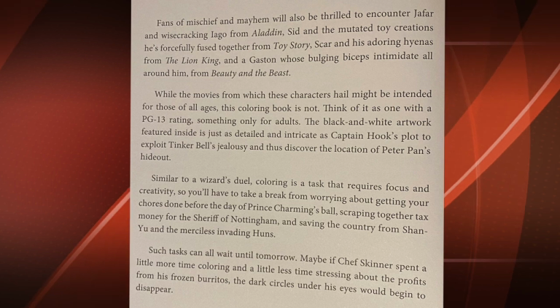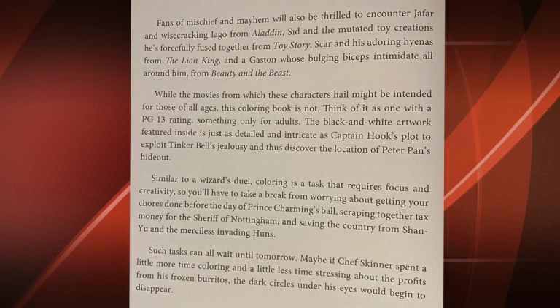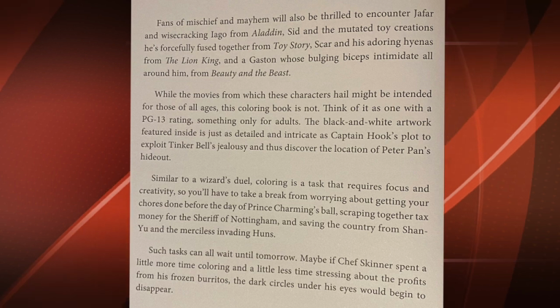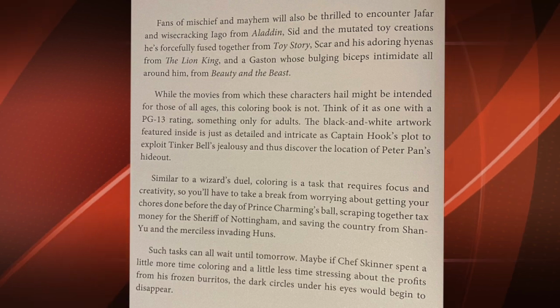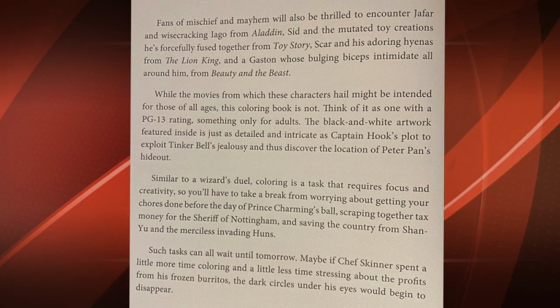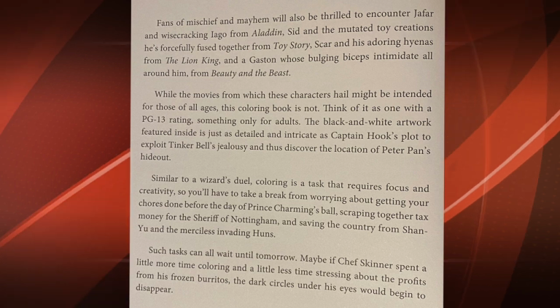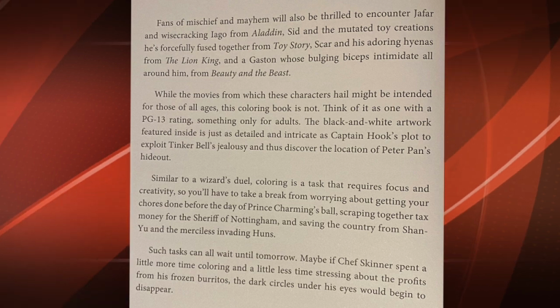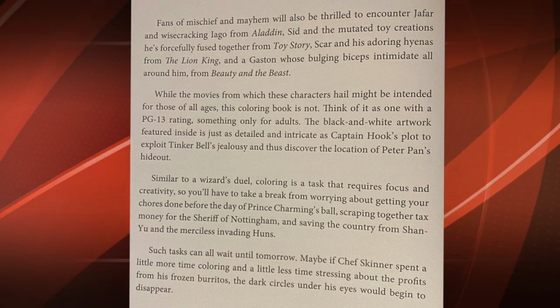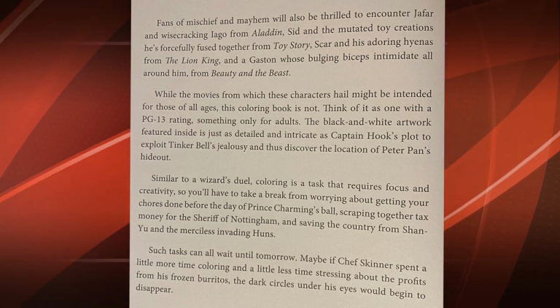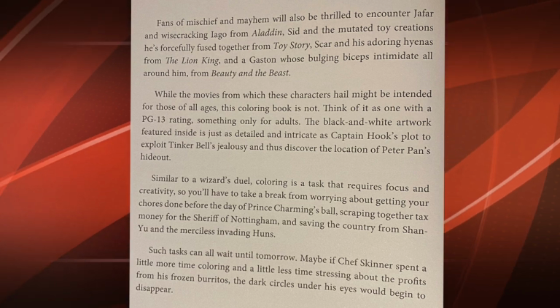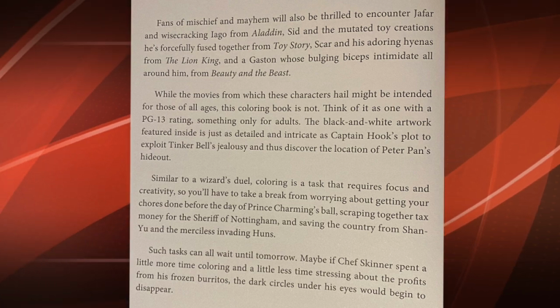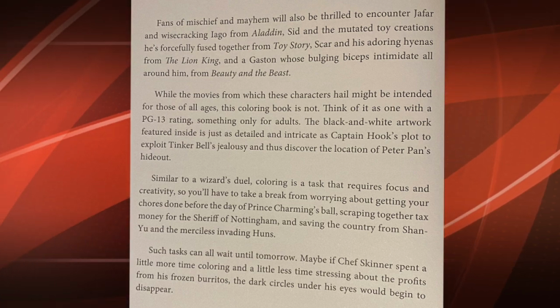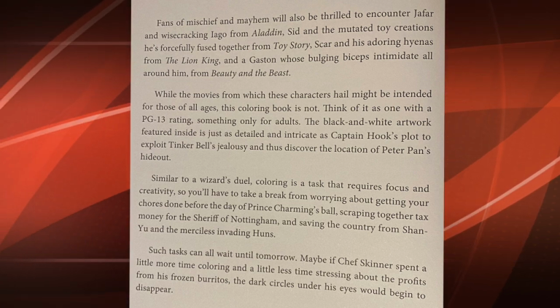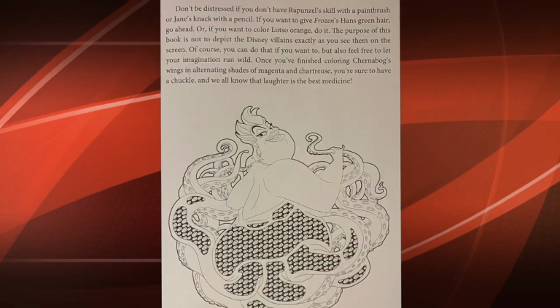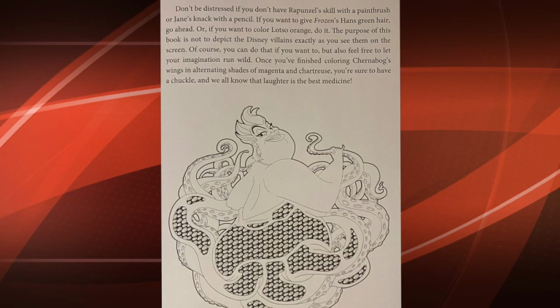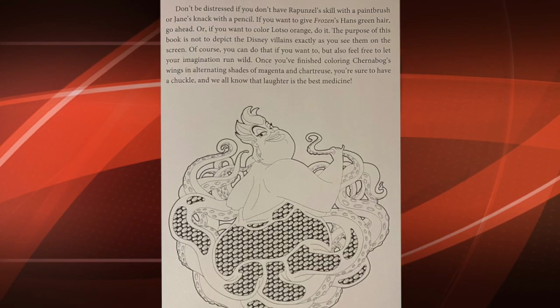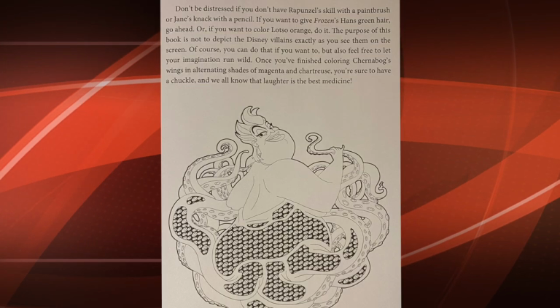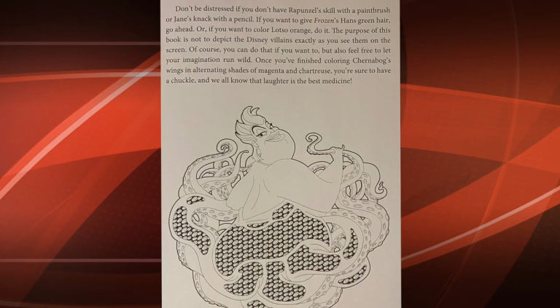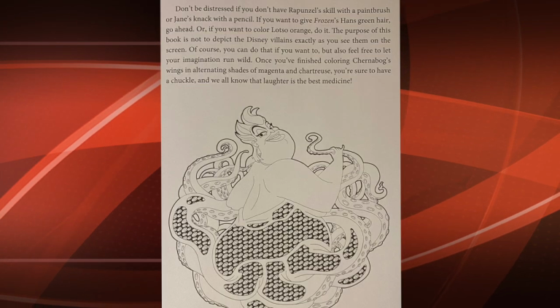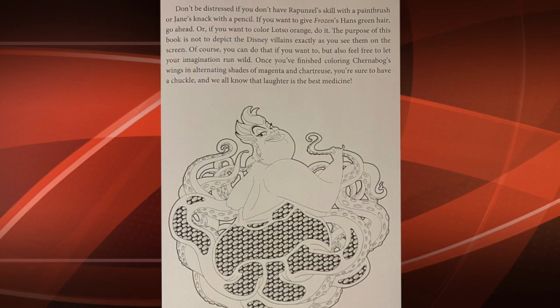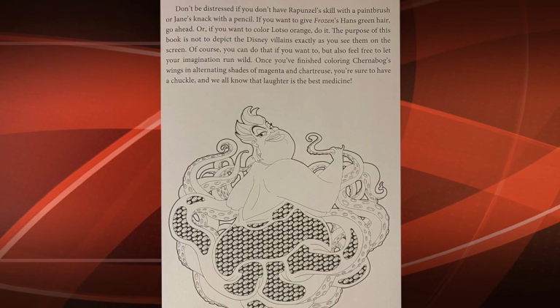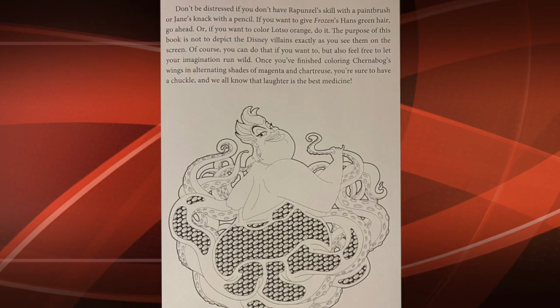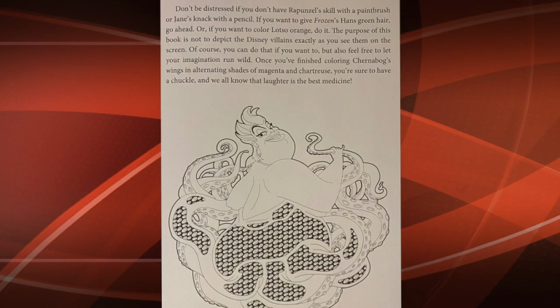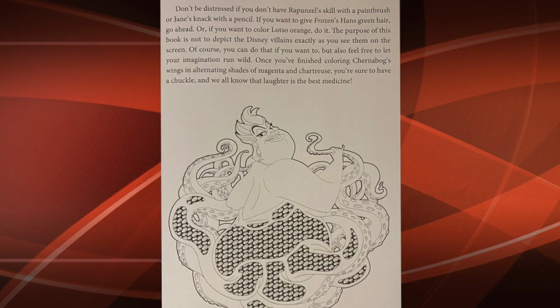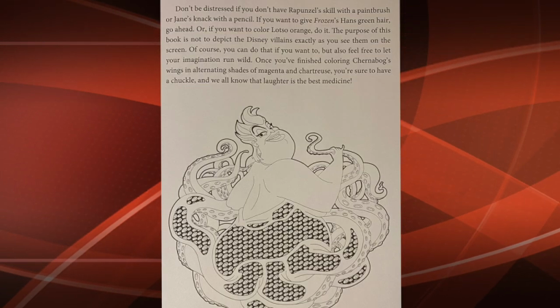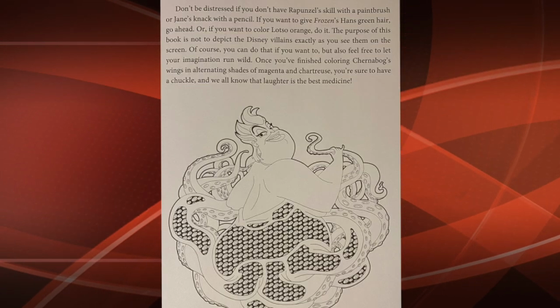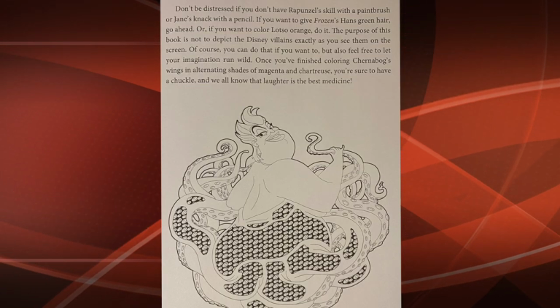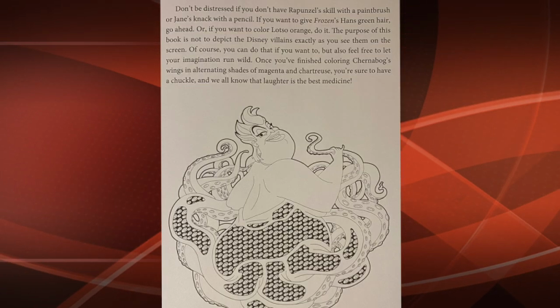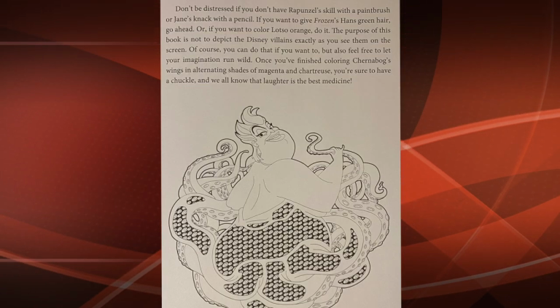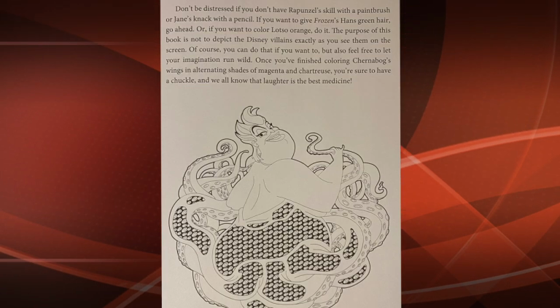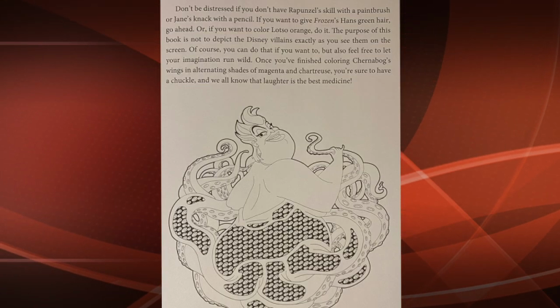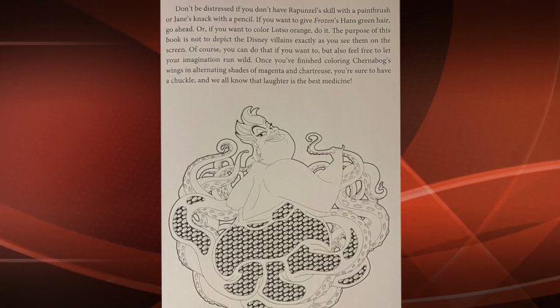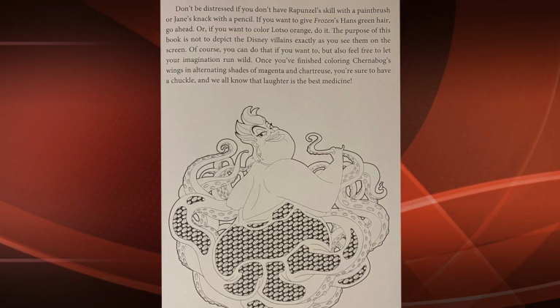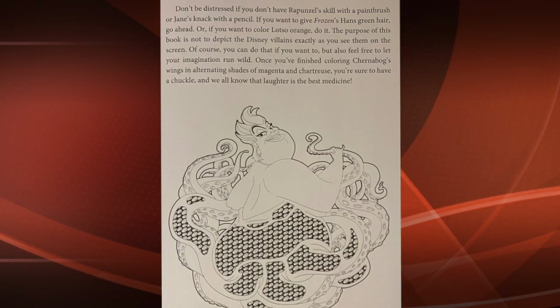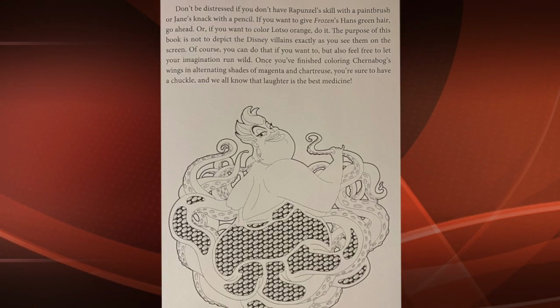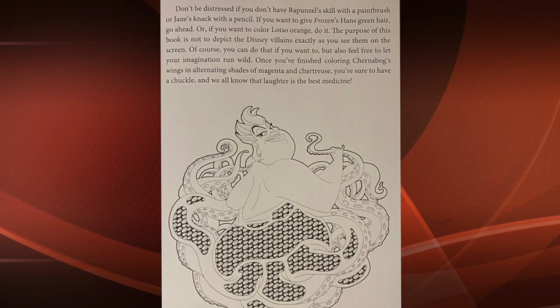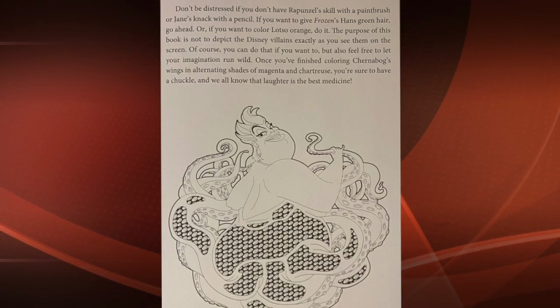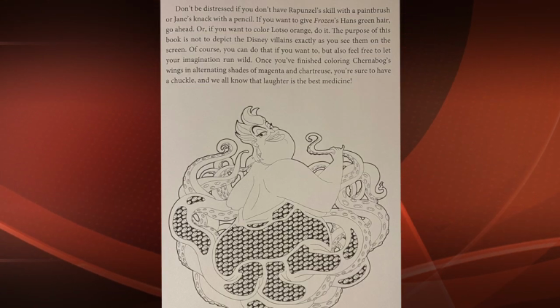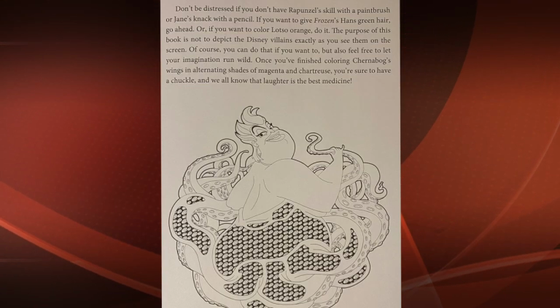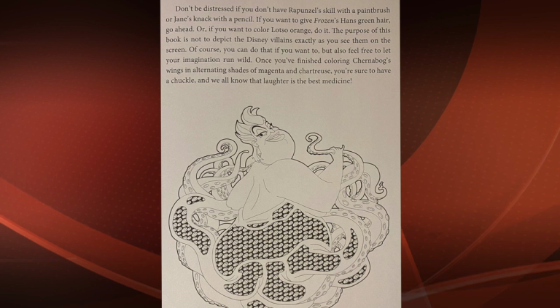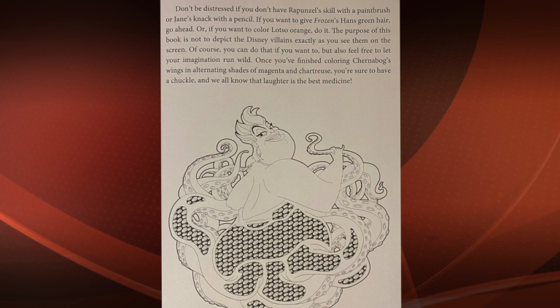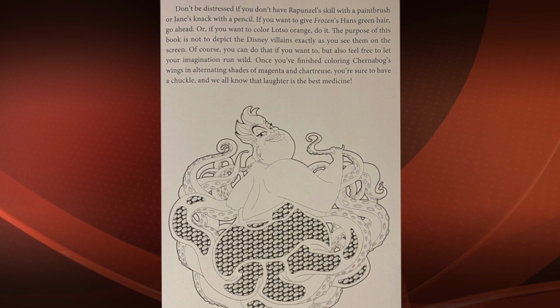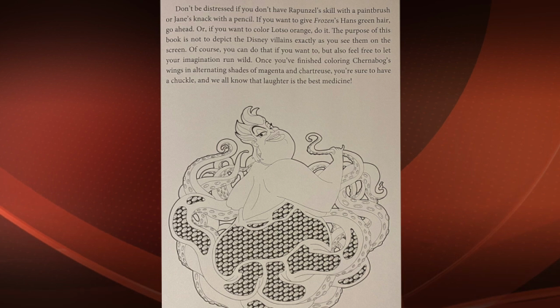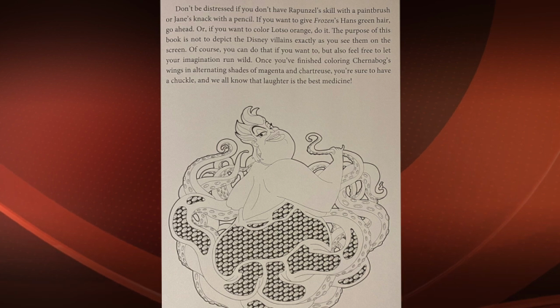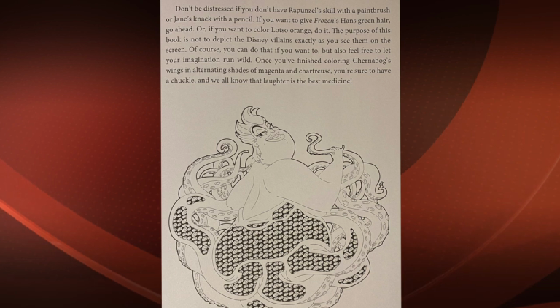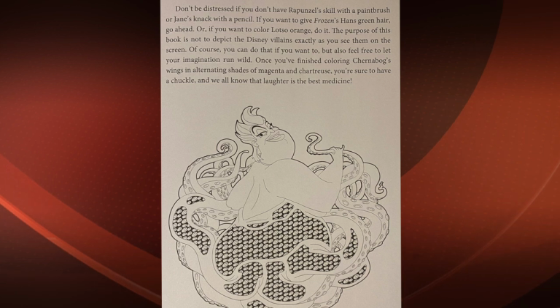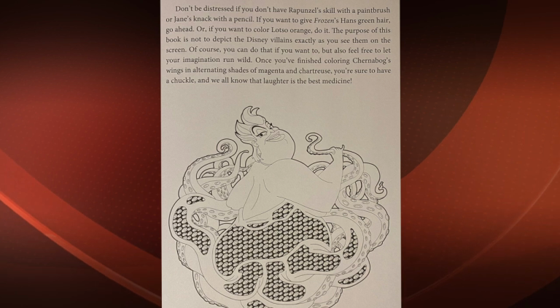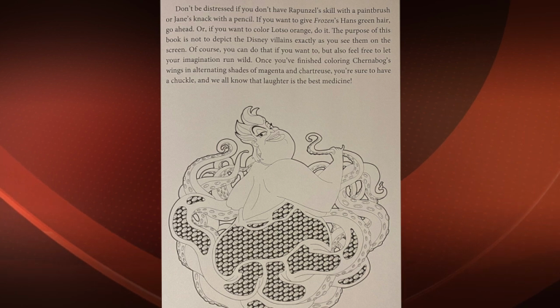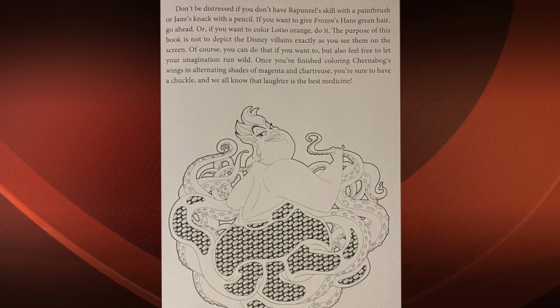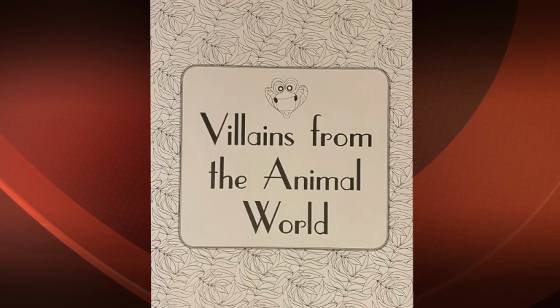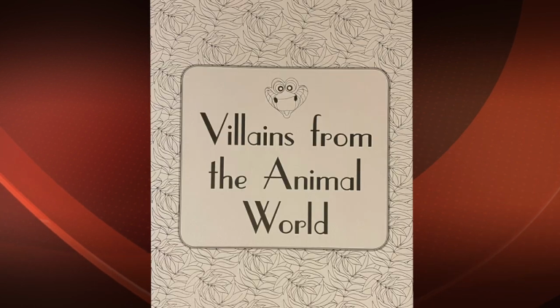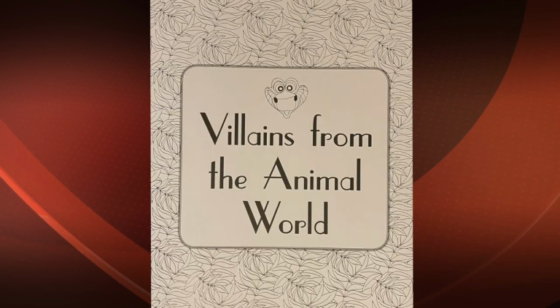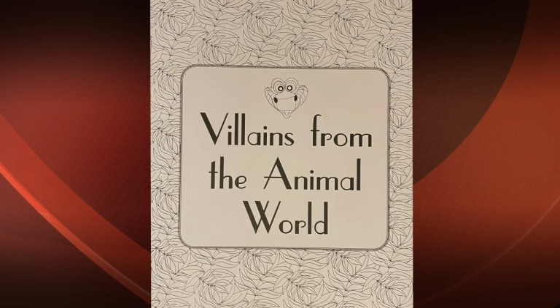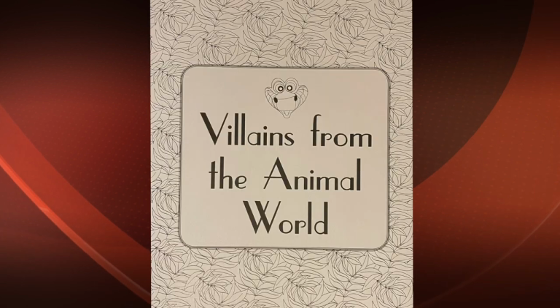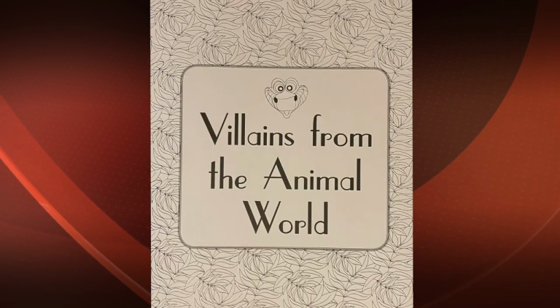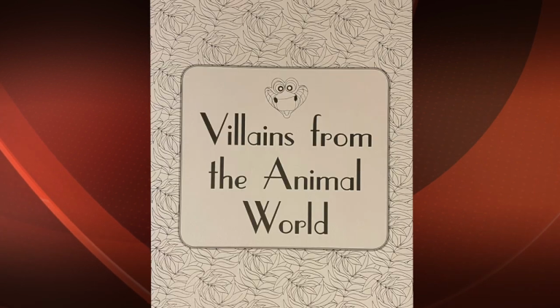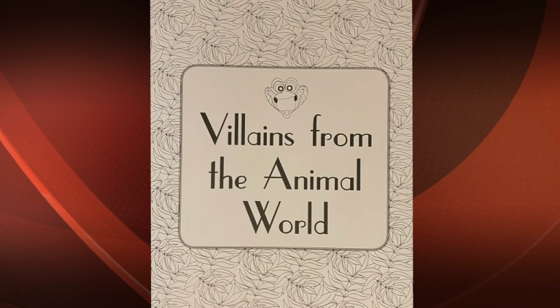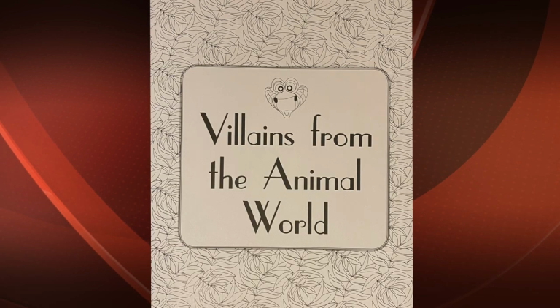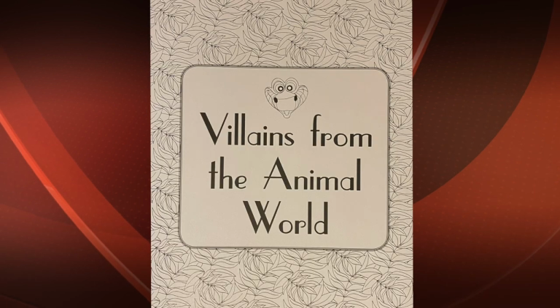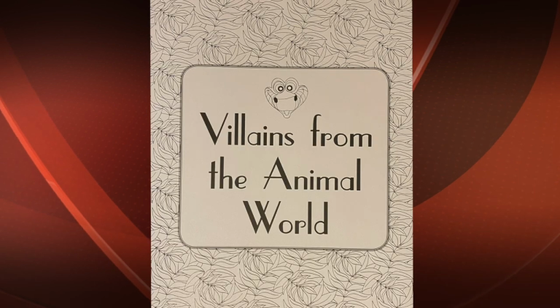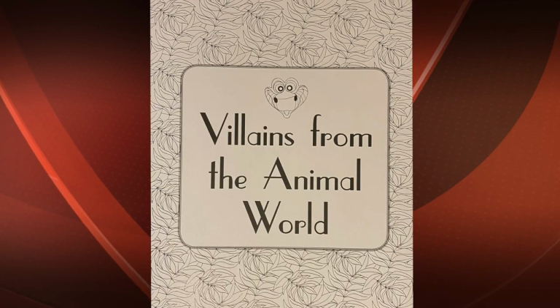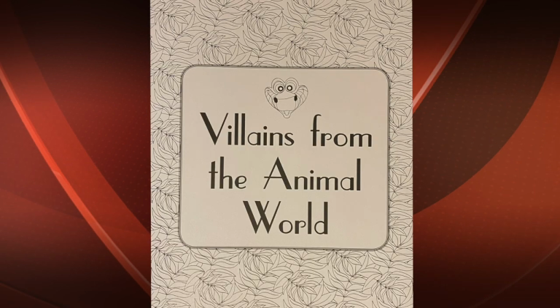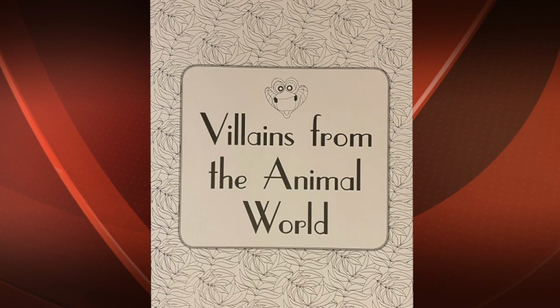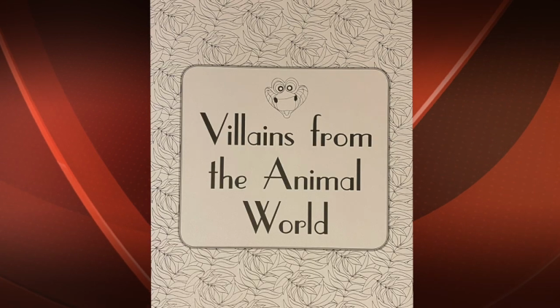When you first open it up there's a cute little intro and it's divided into the different sections of the different kinds of villains.